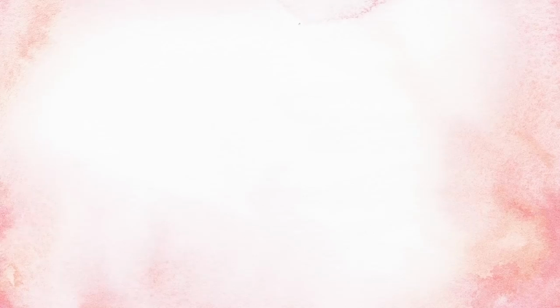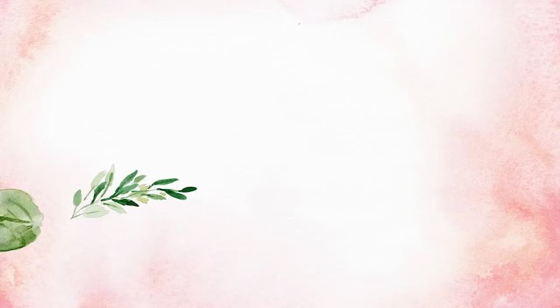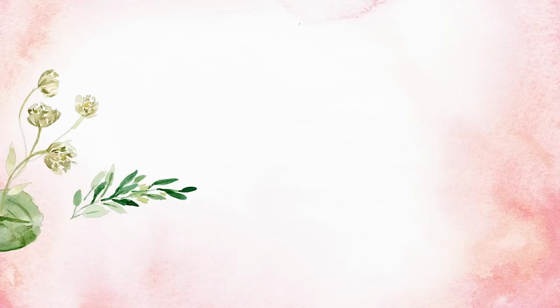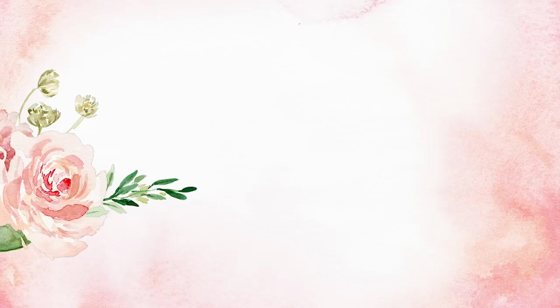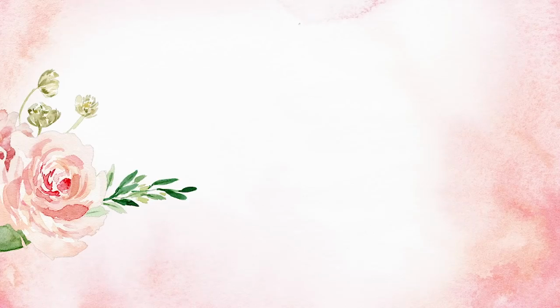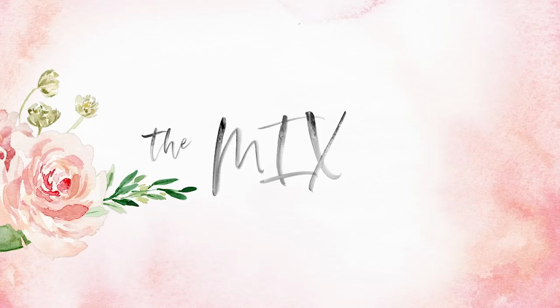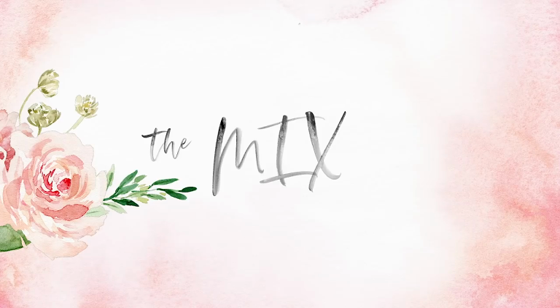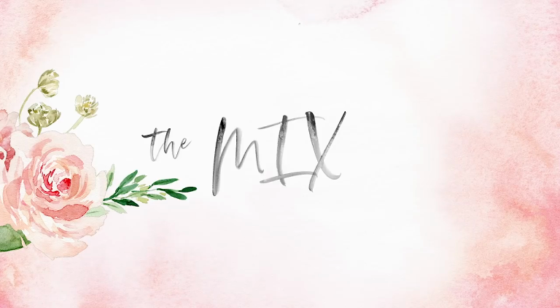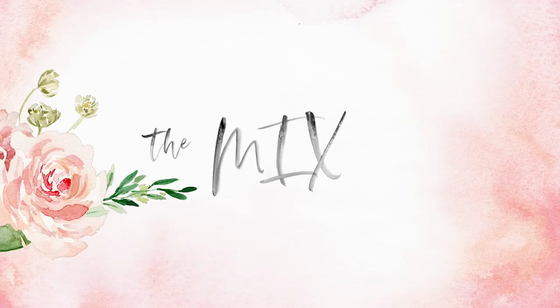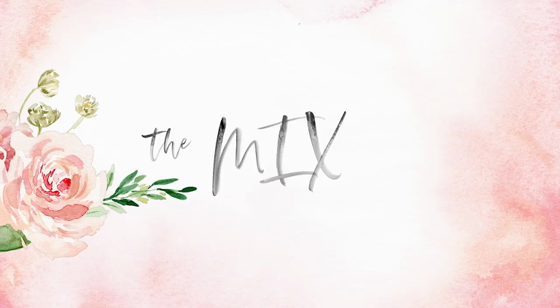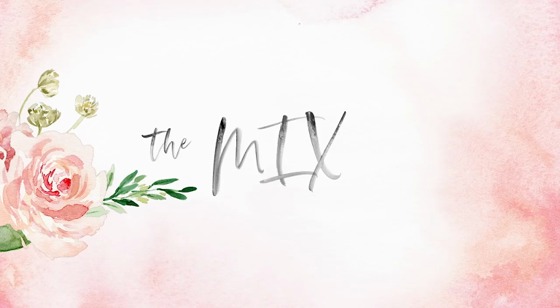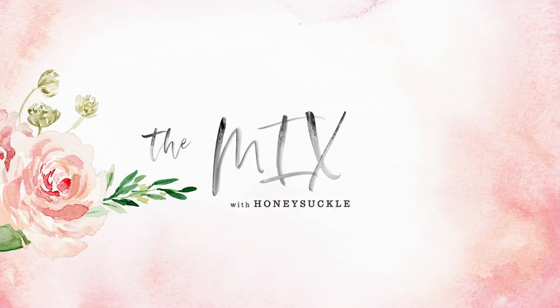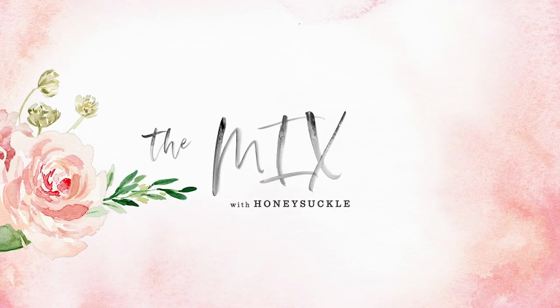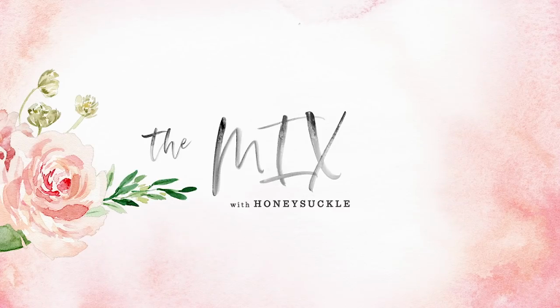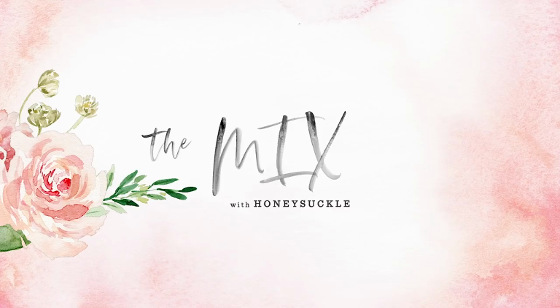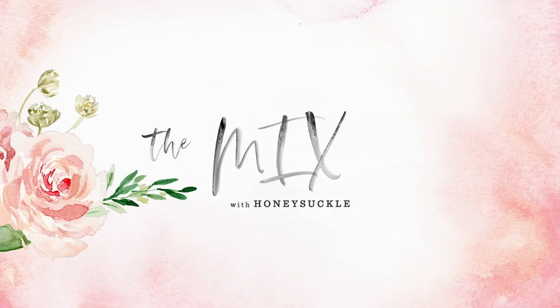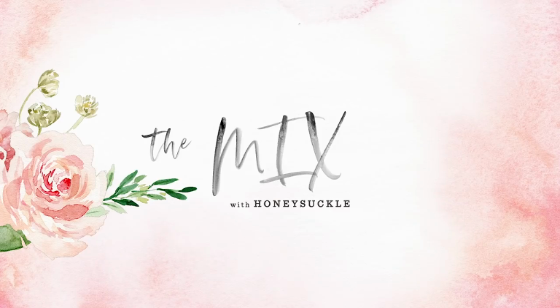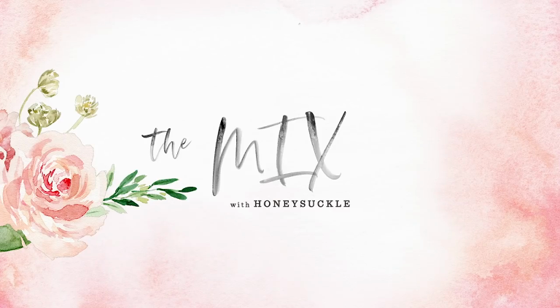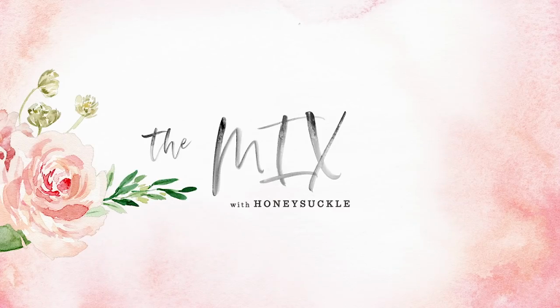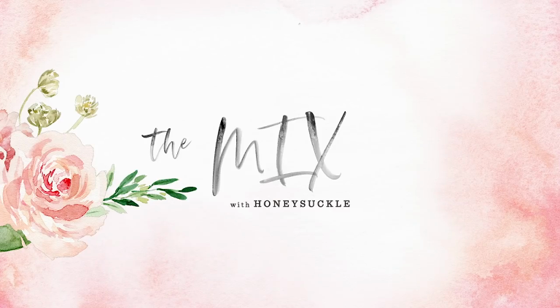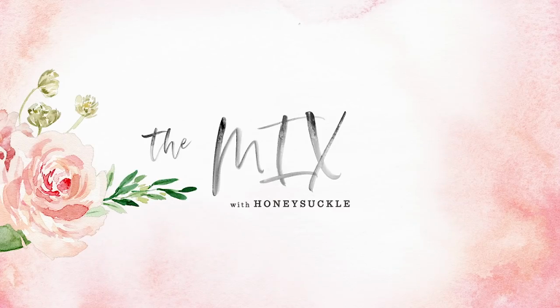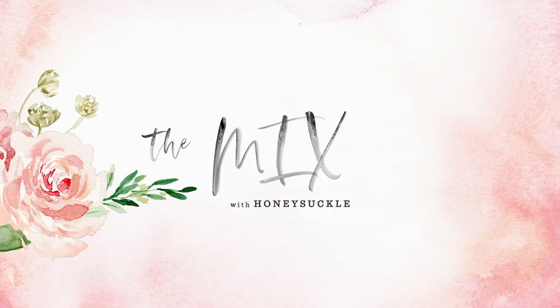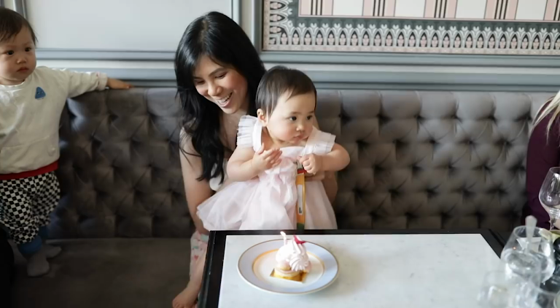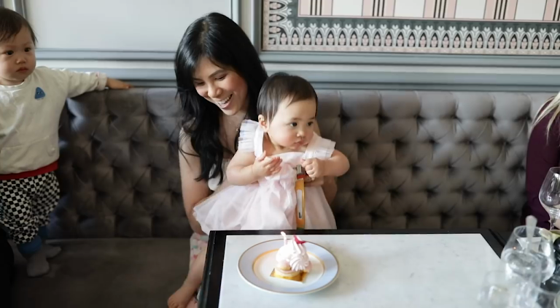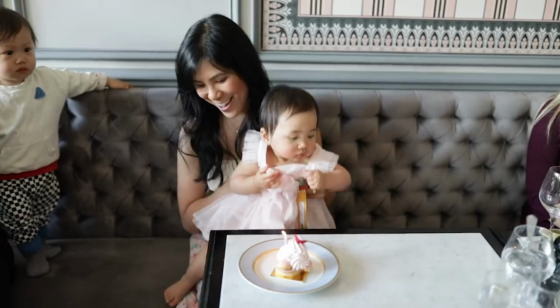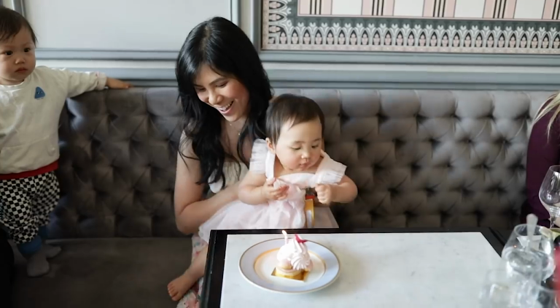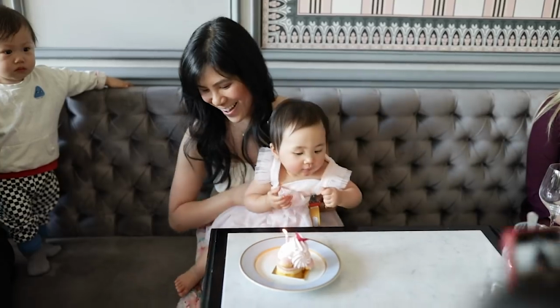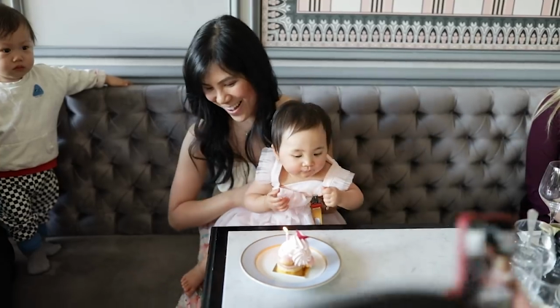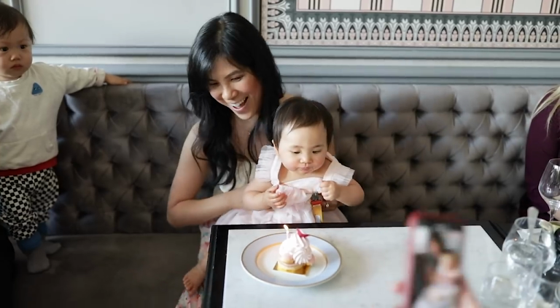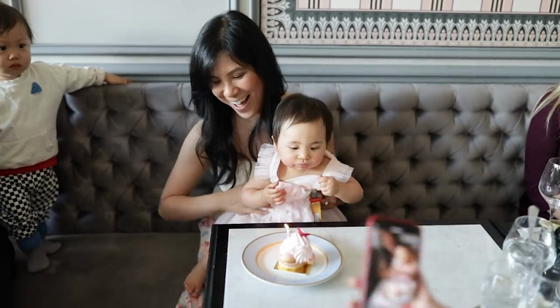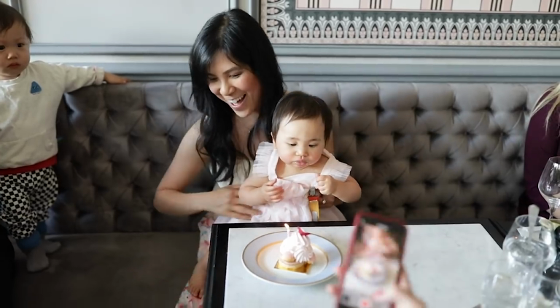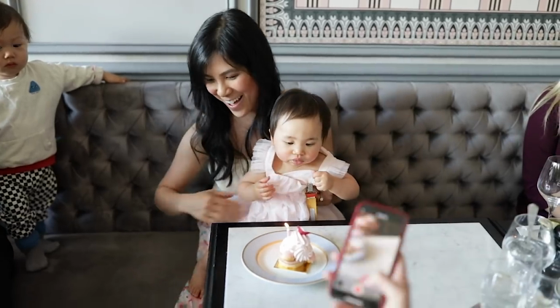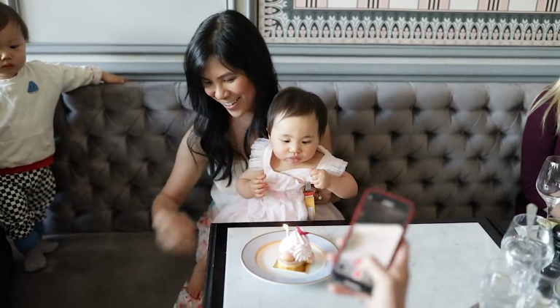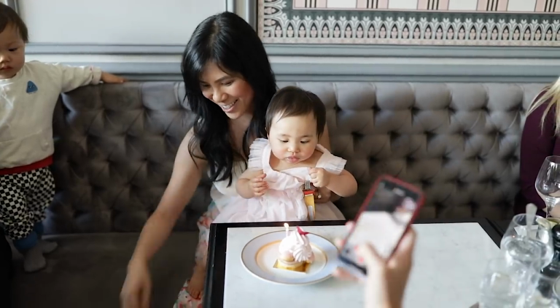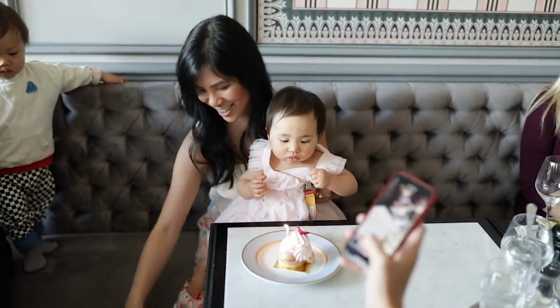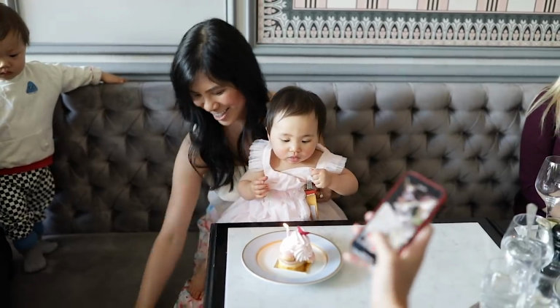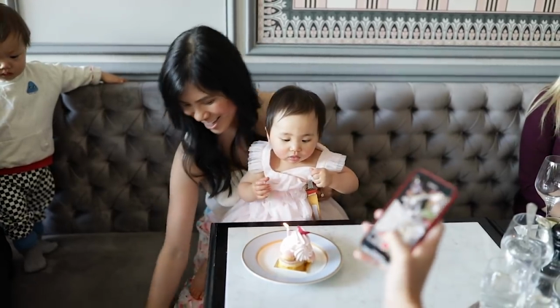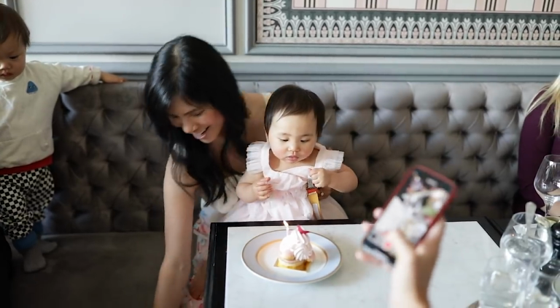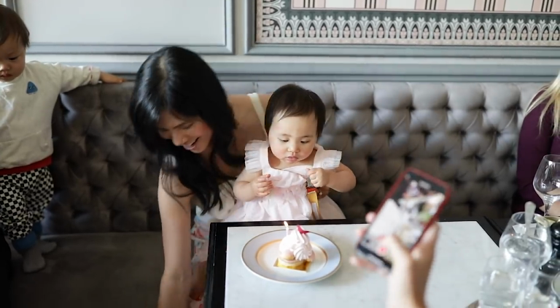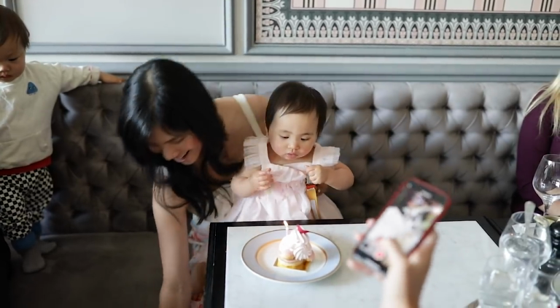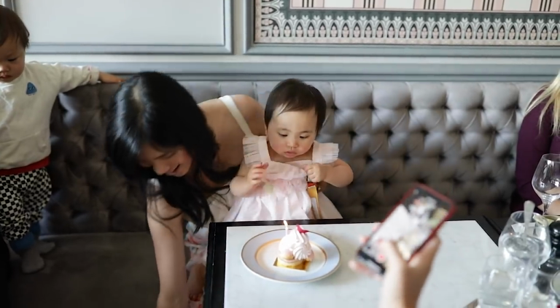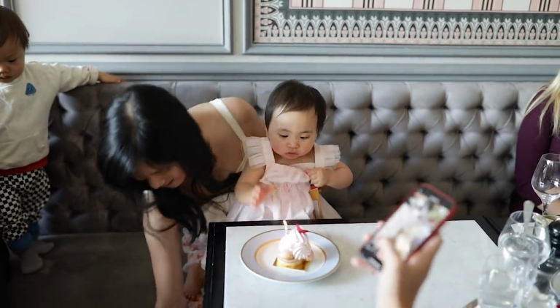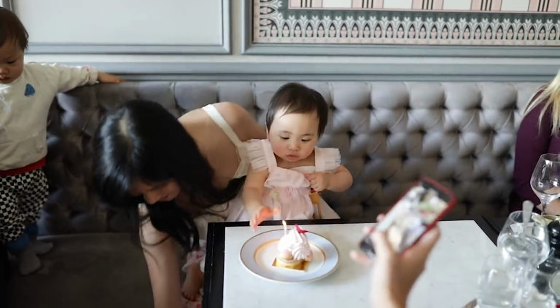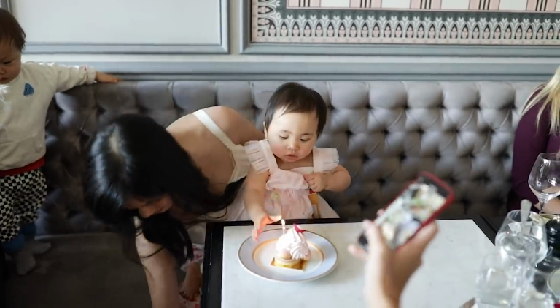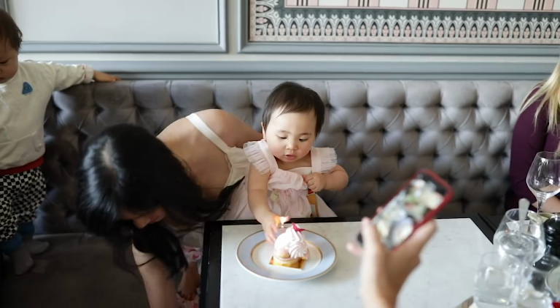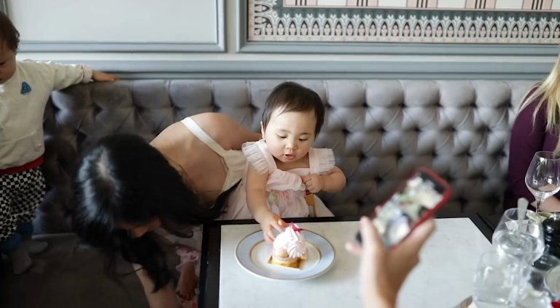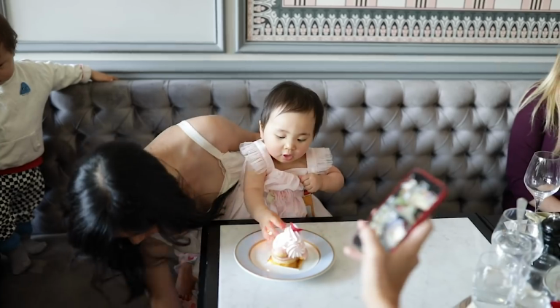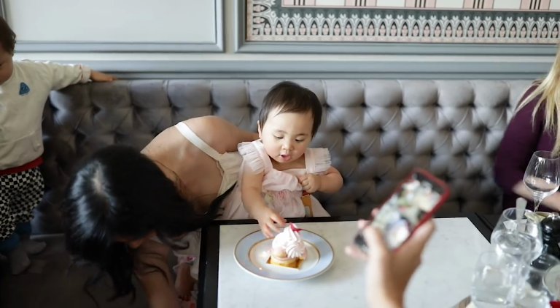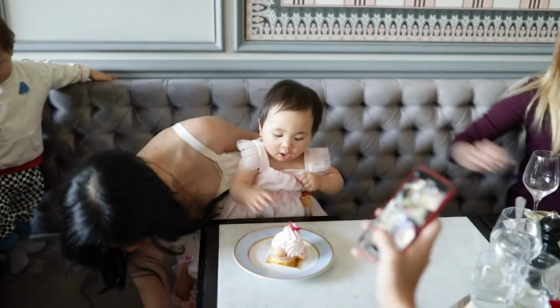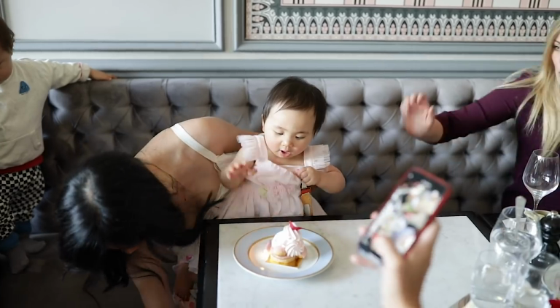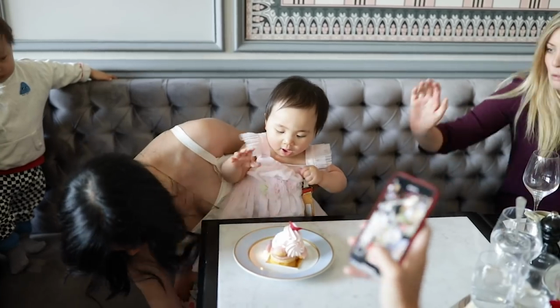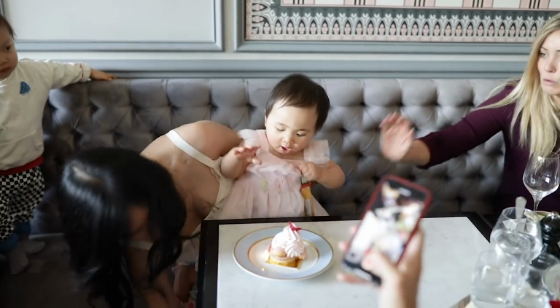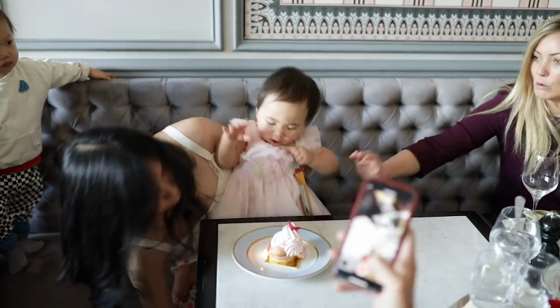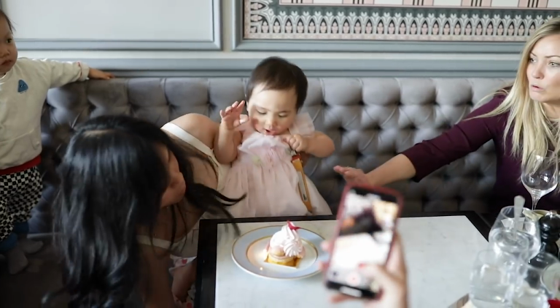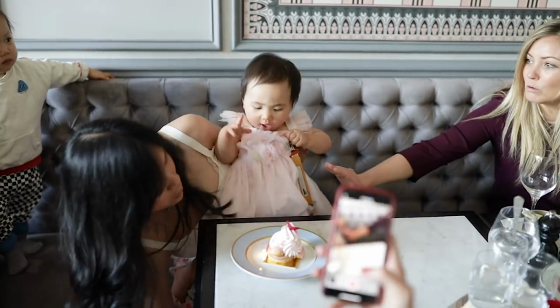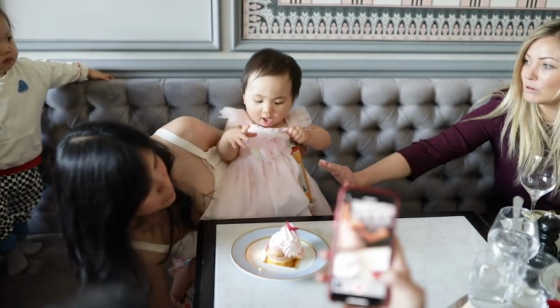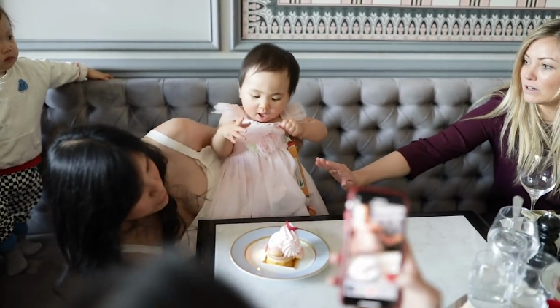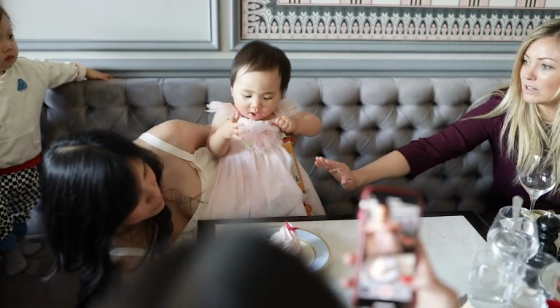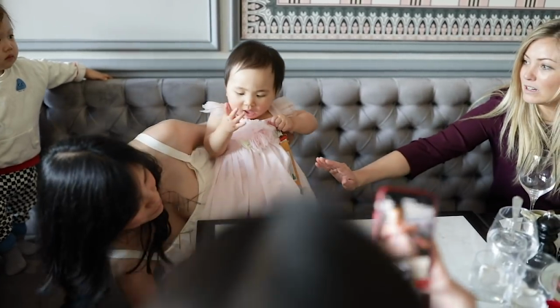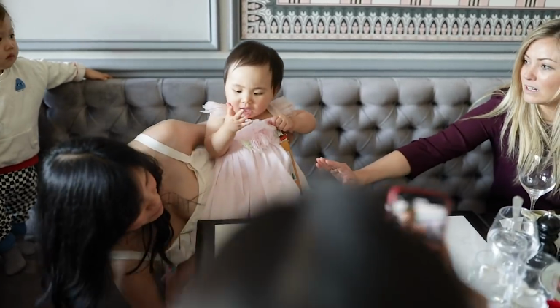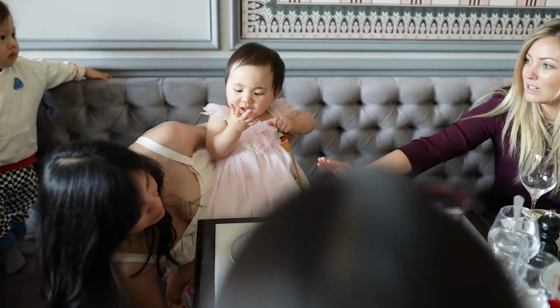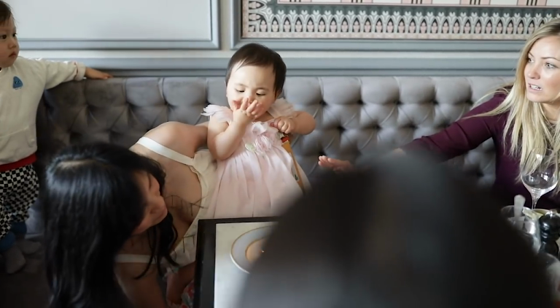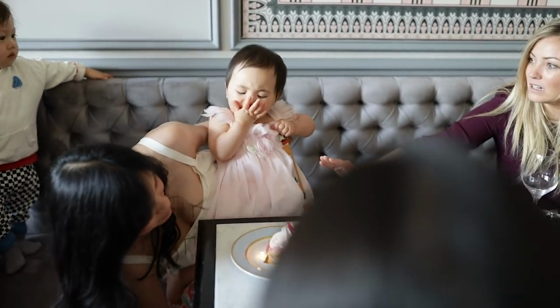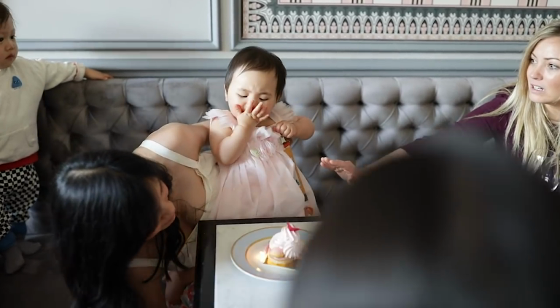Happy Birthday Dear Heresy! Happy Birthday!